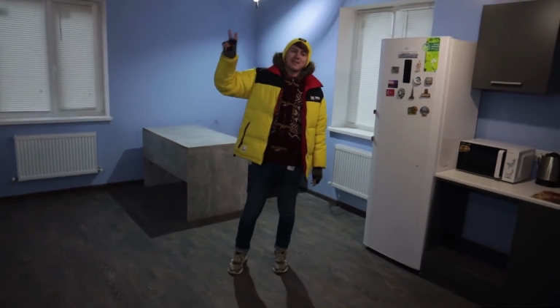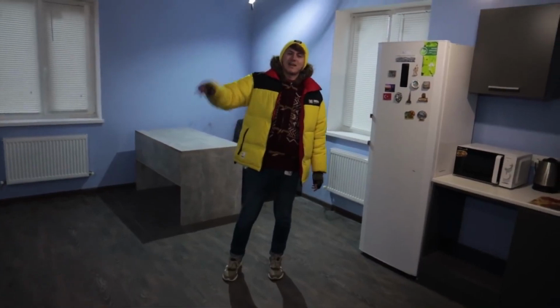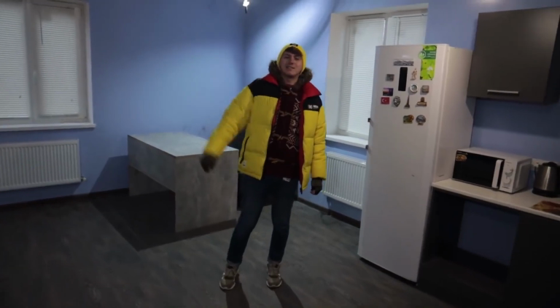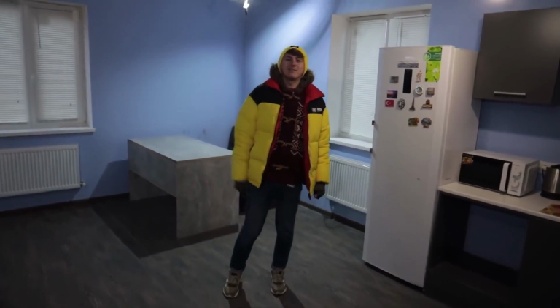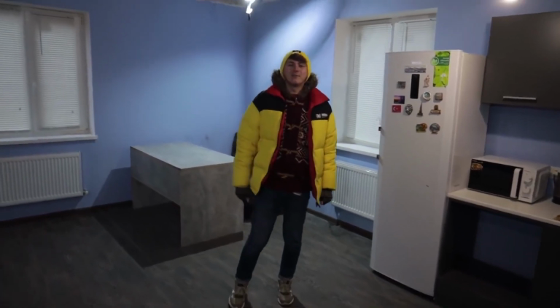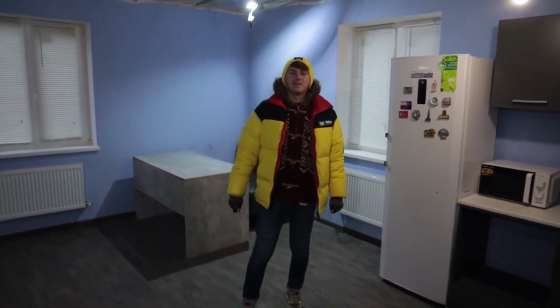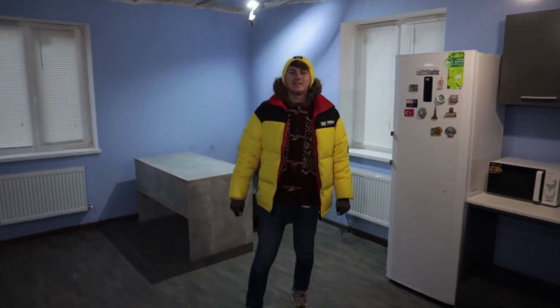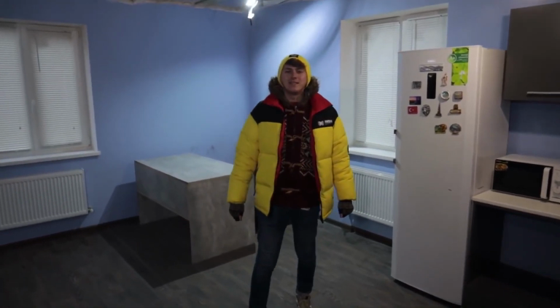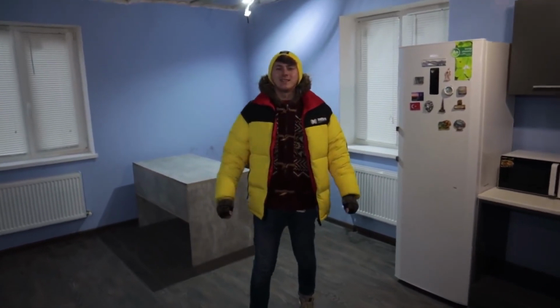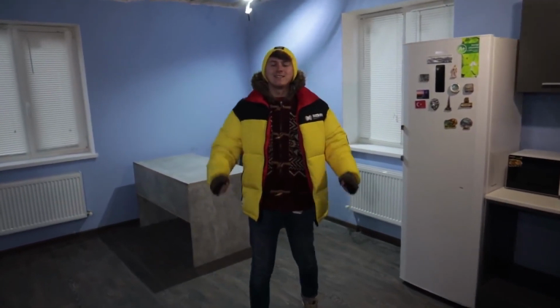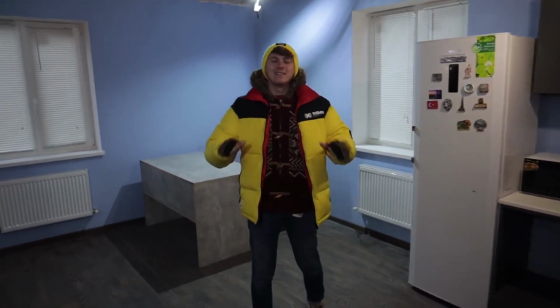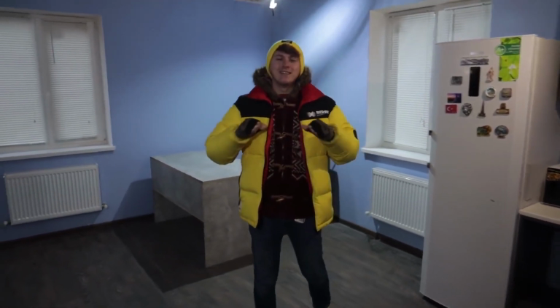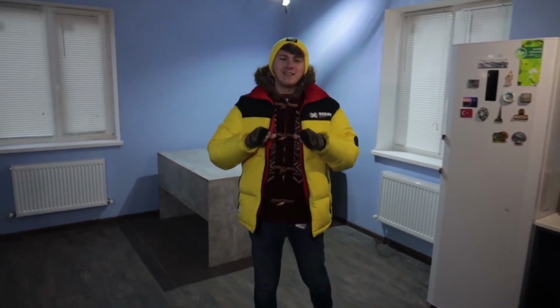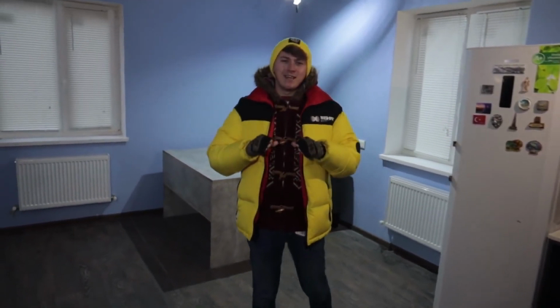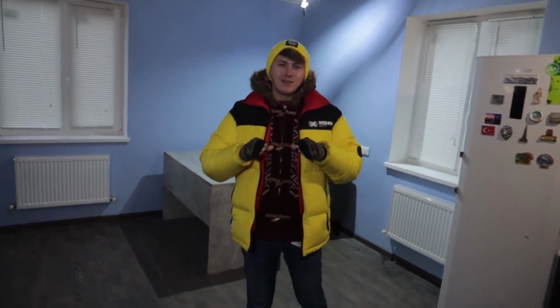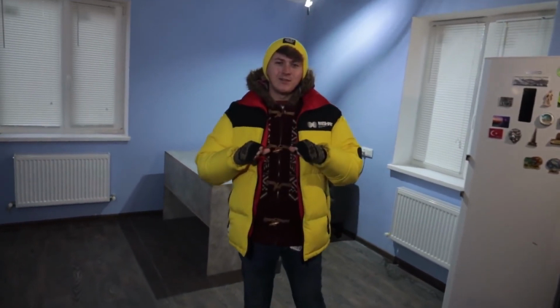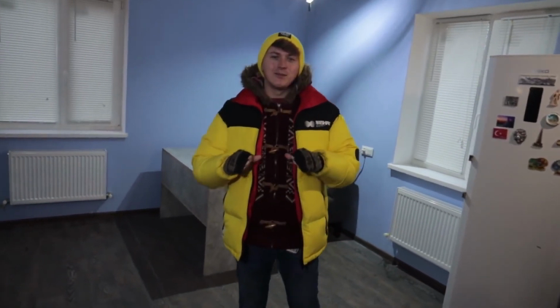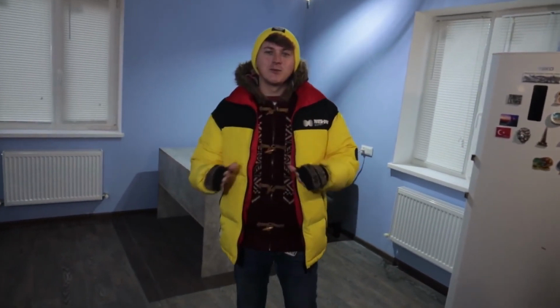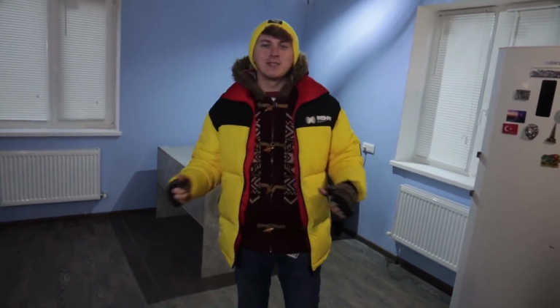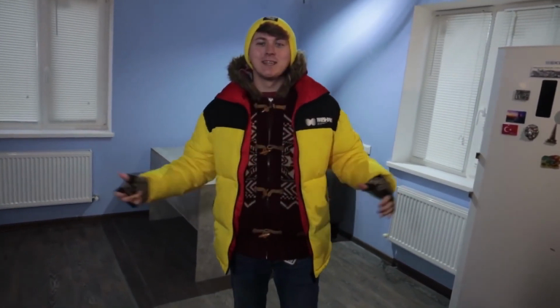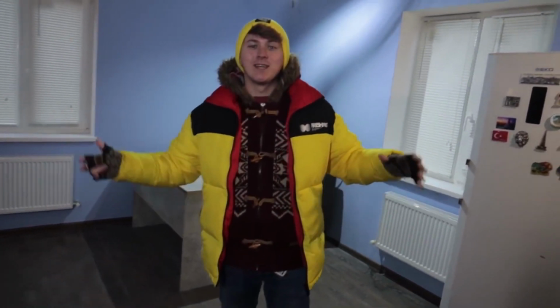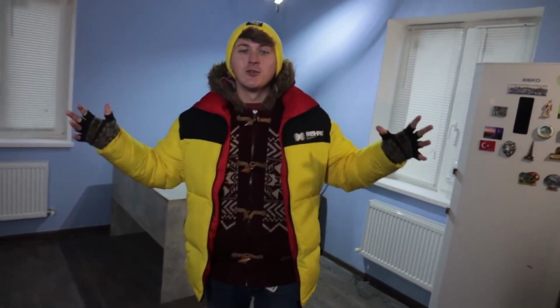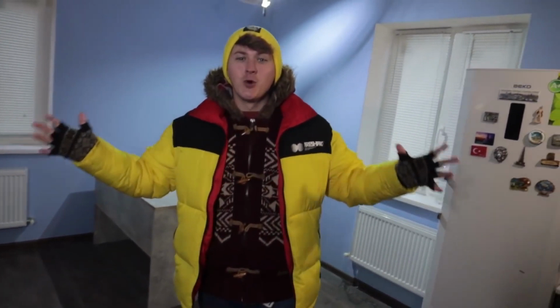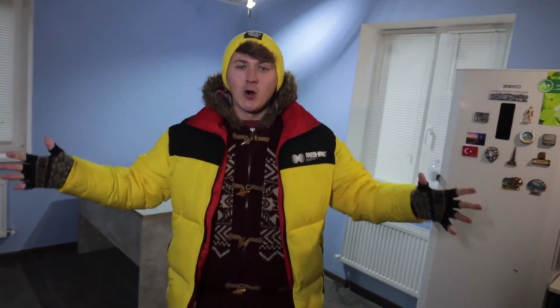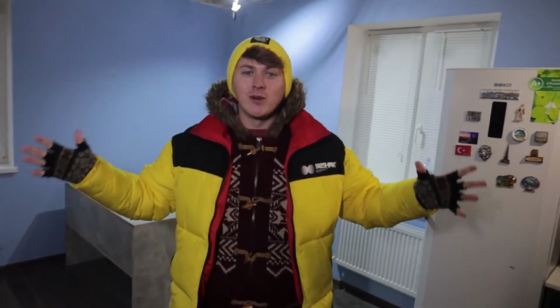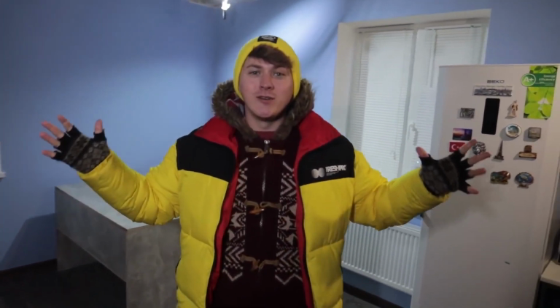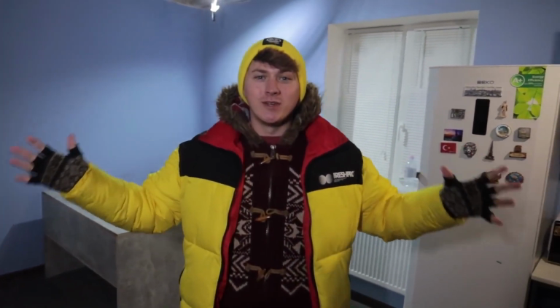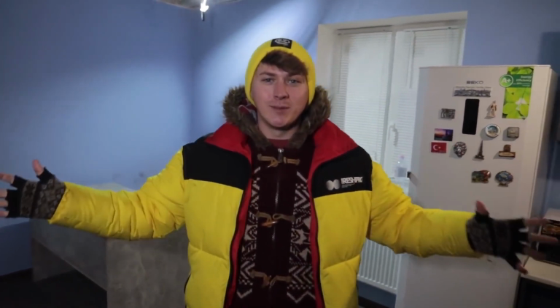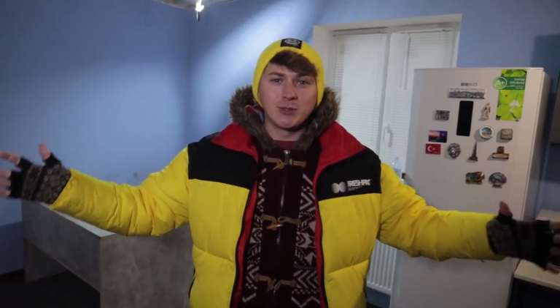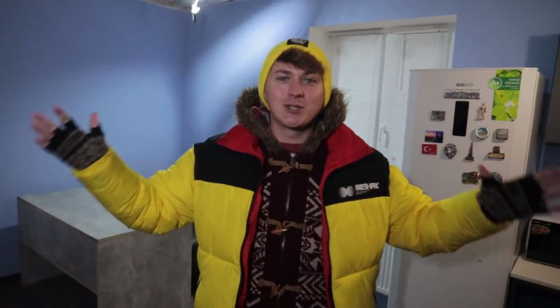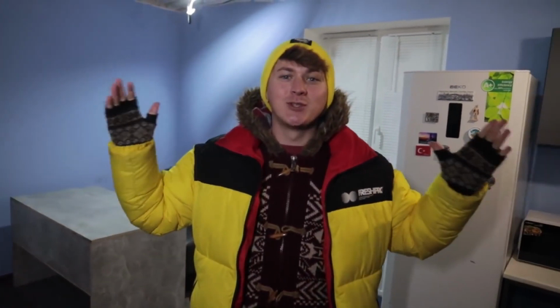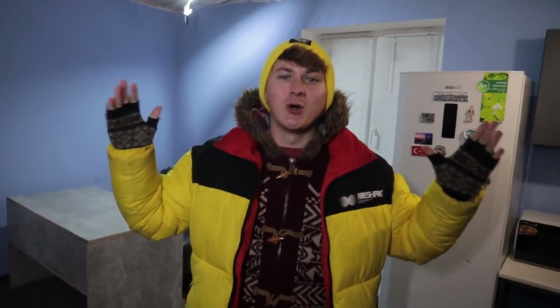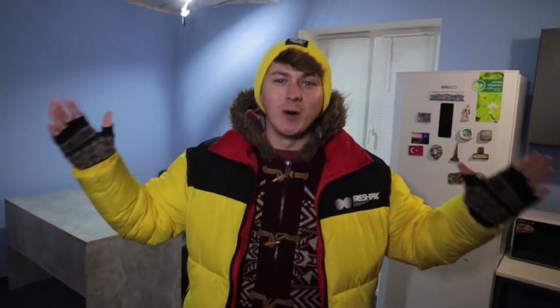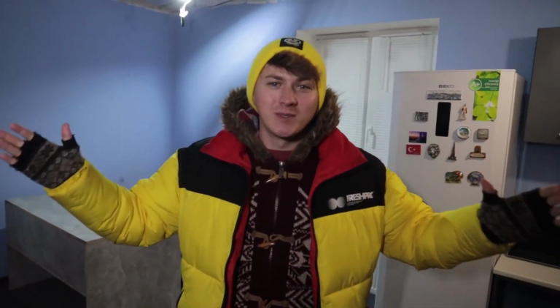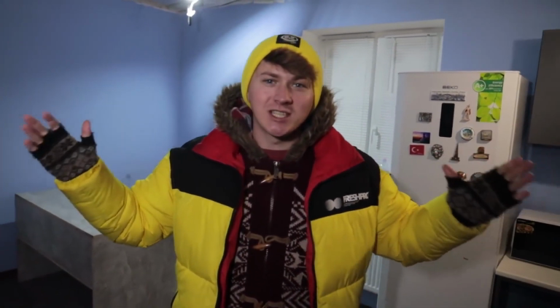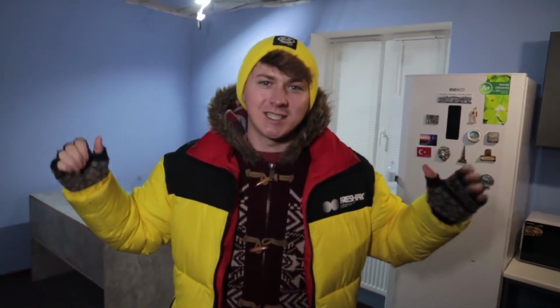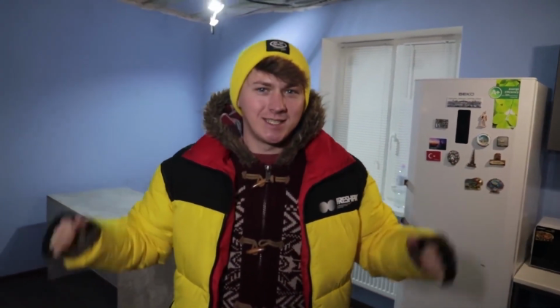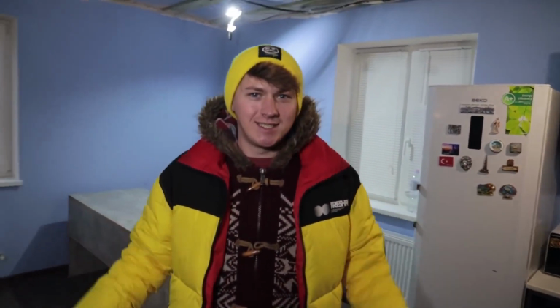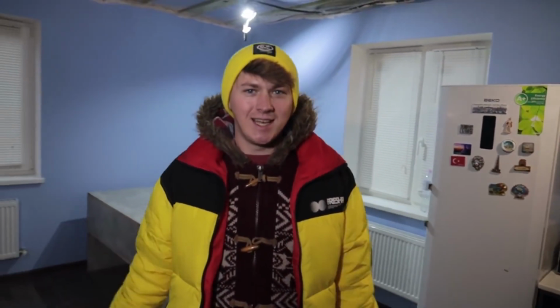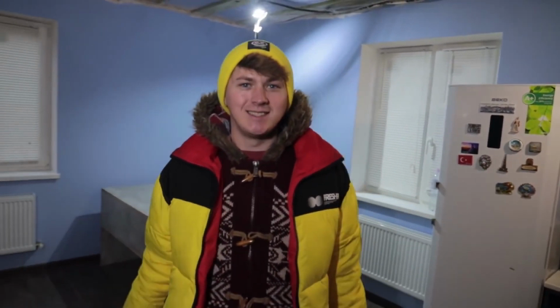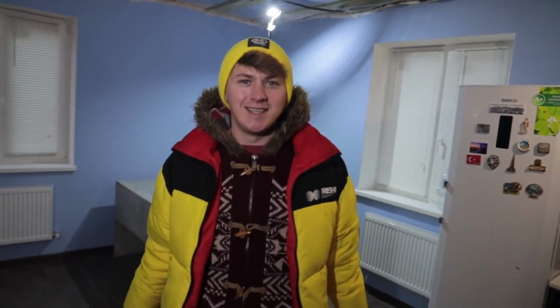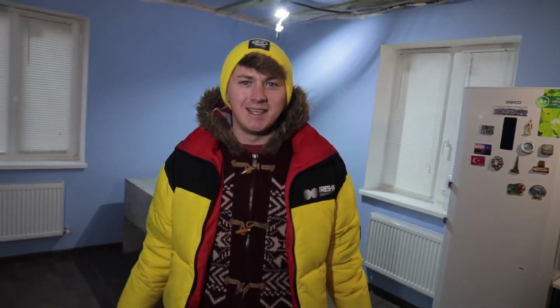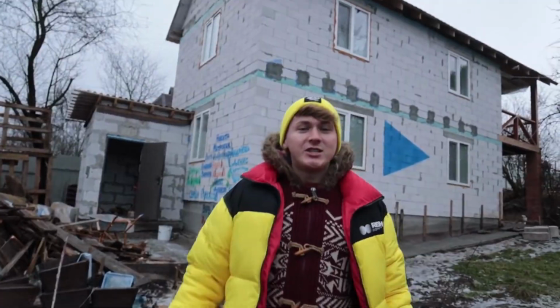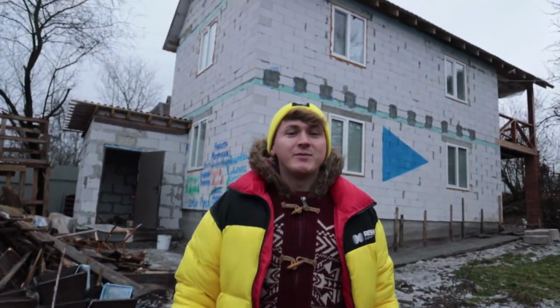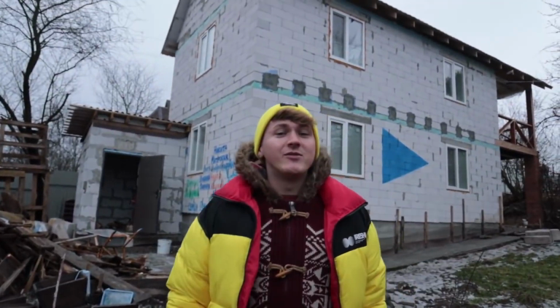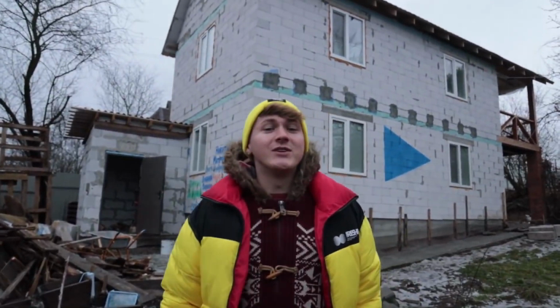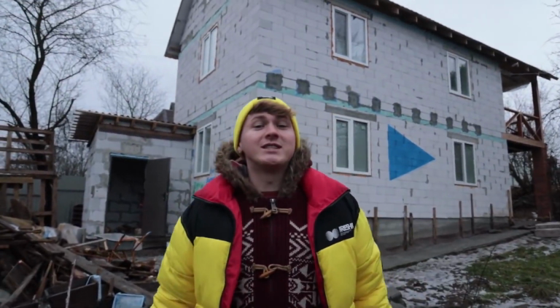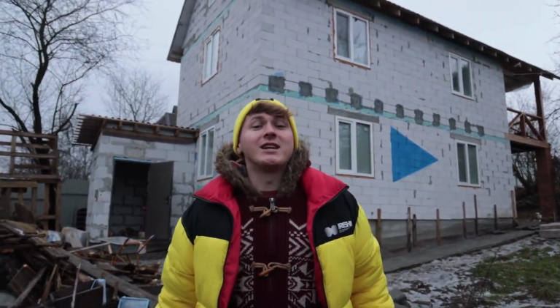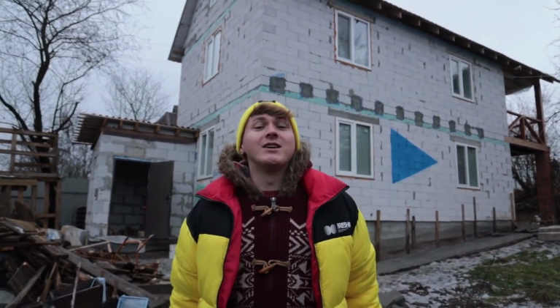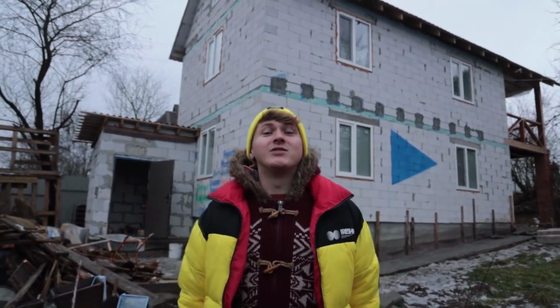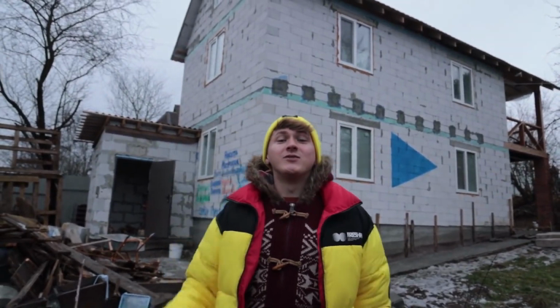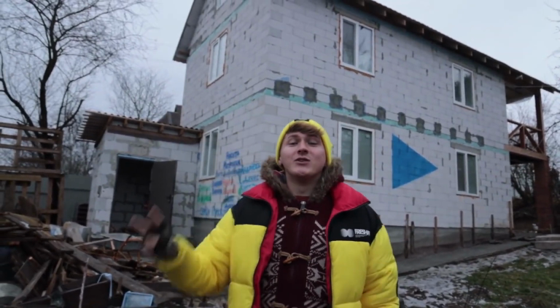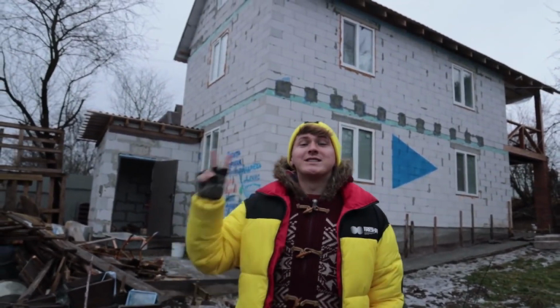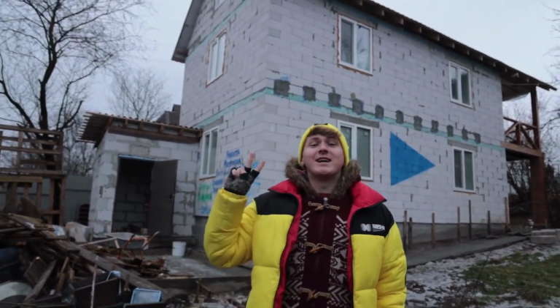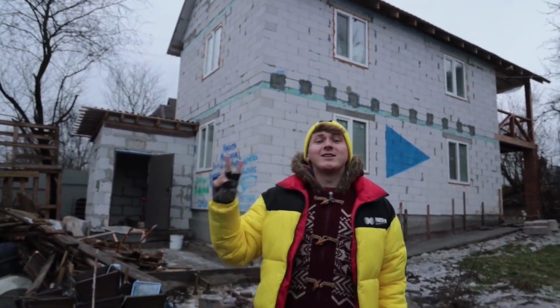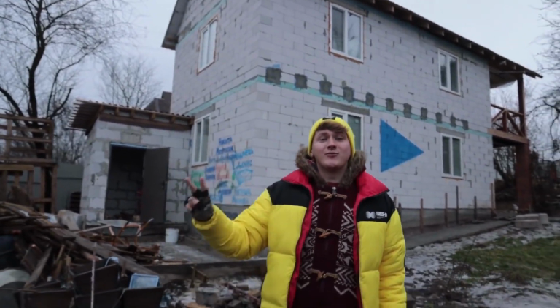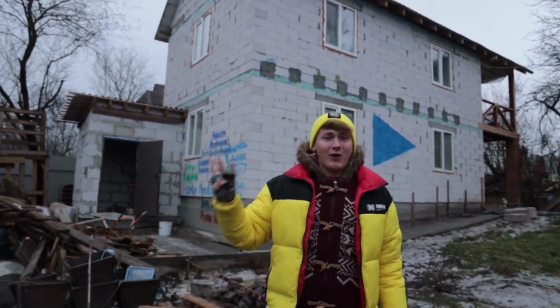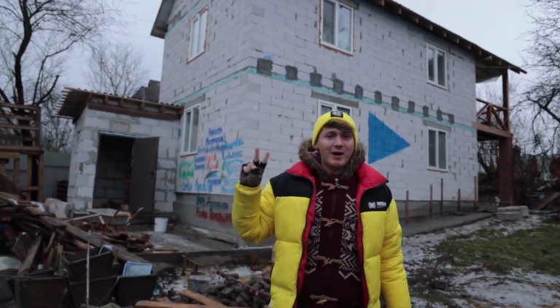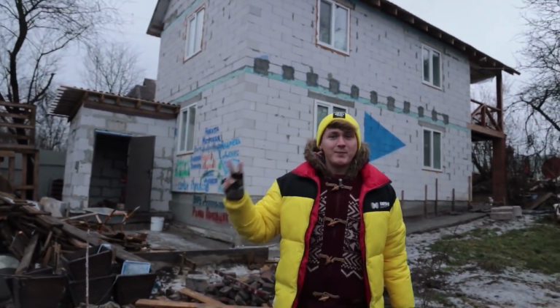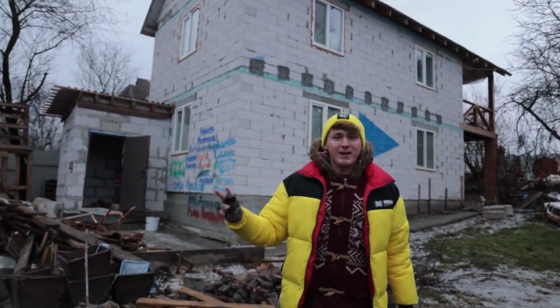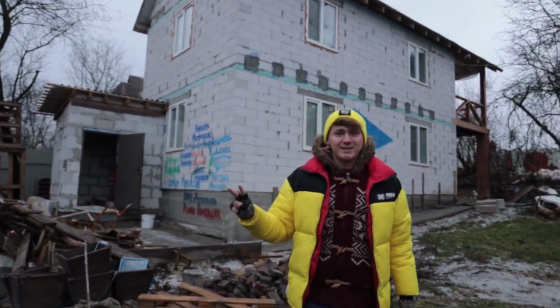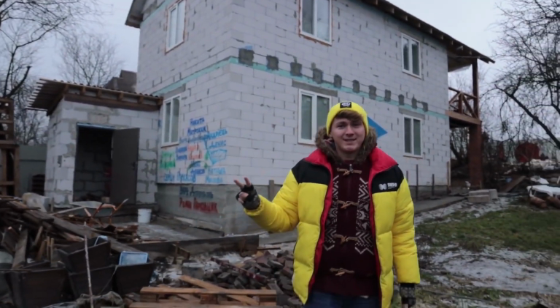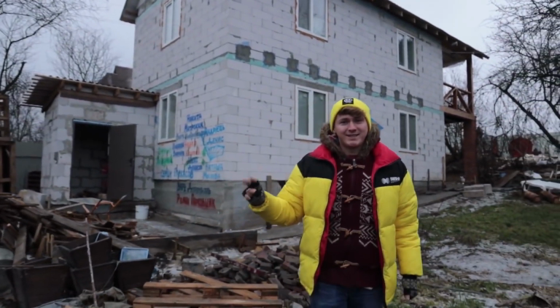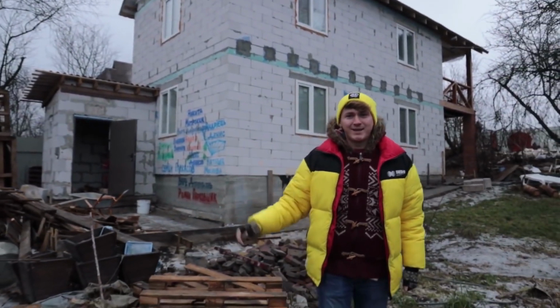Hi guys, you're watching Interesting and Pickers. This is a new episode of House in 60 Days. We built this big house in just two months.